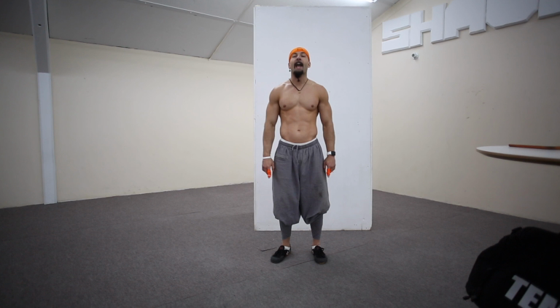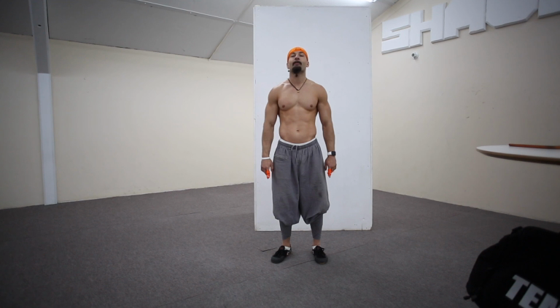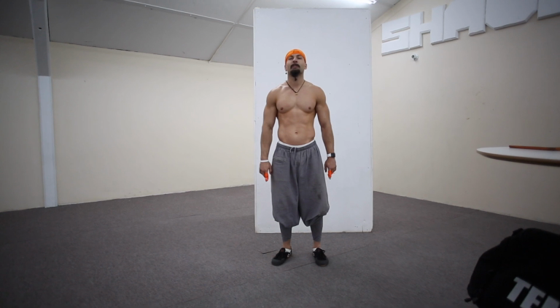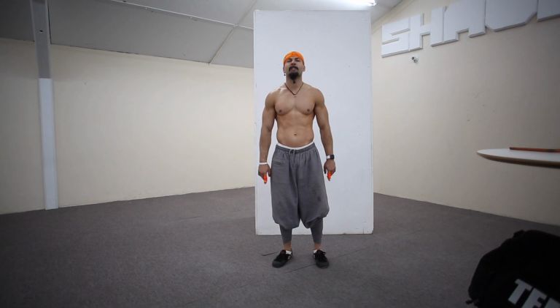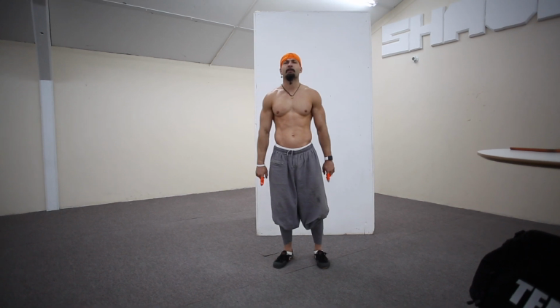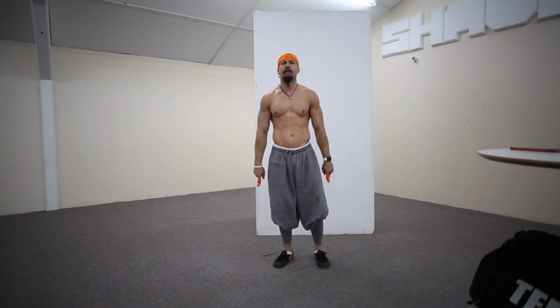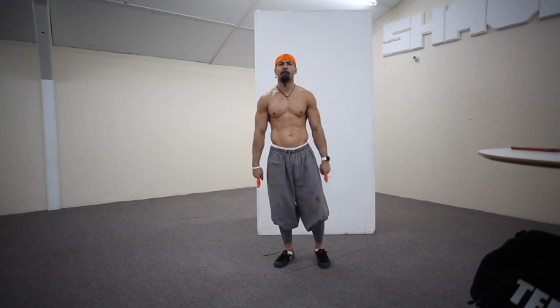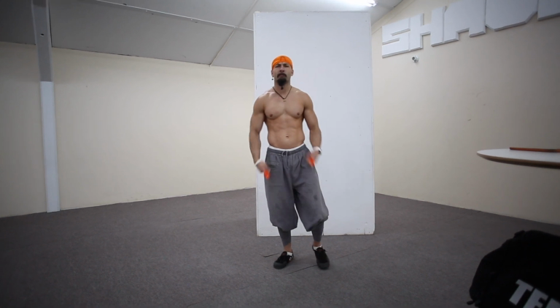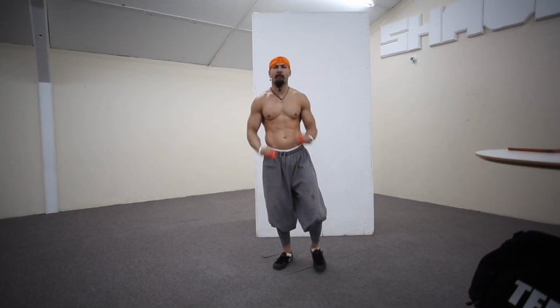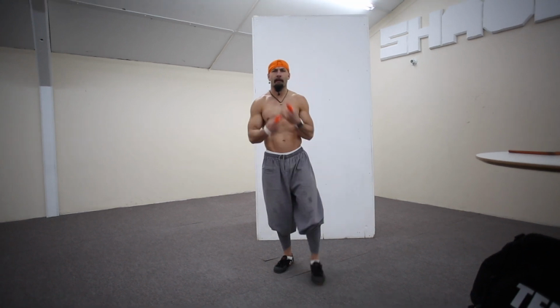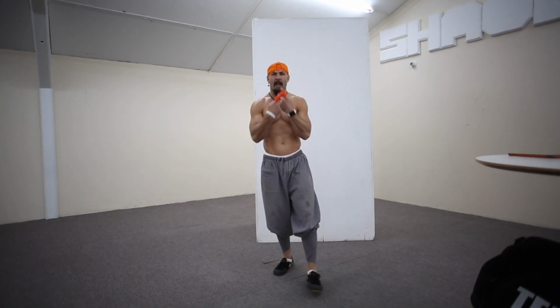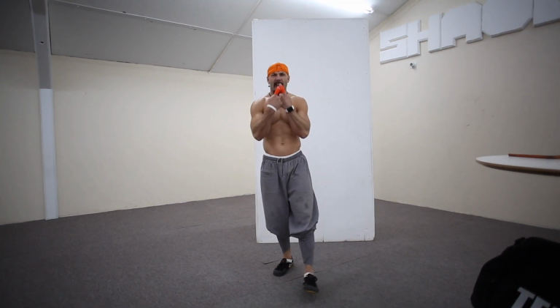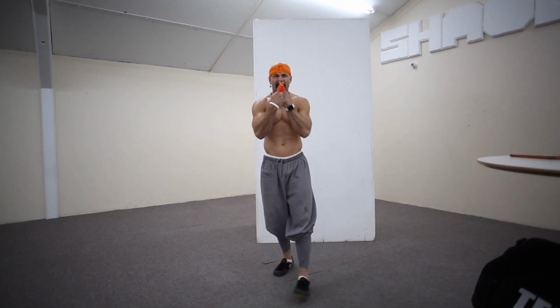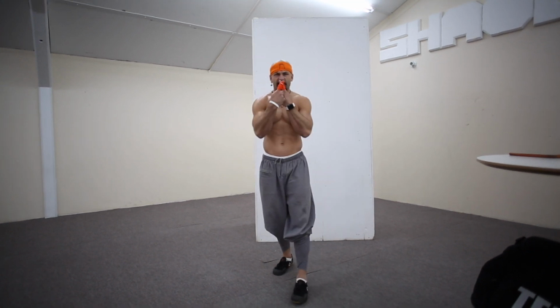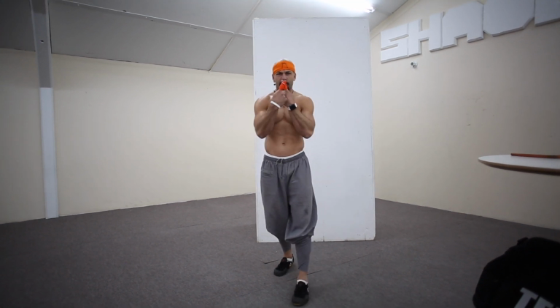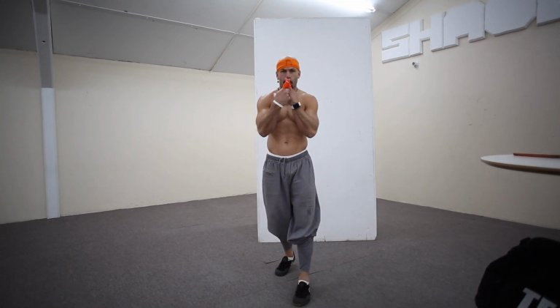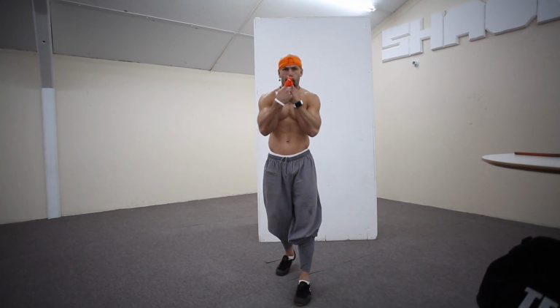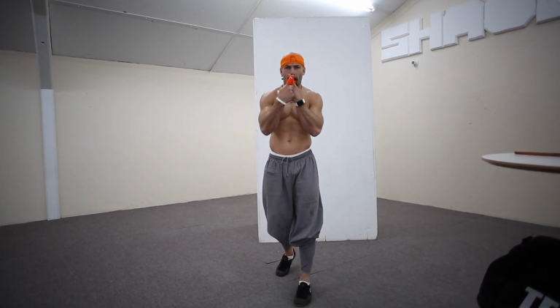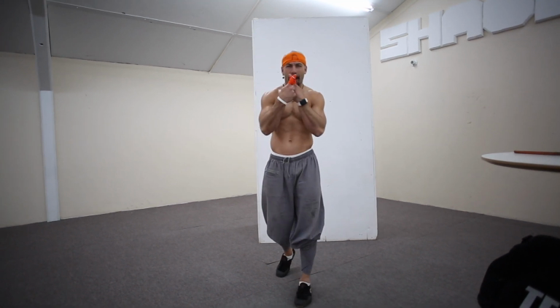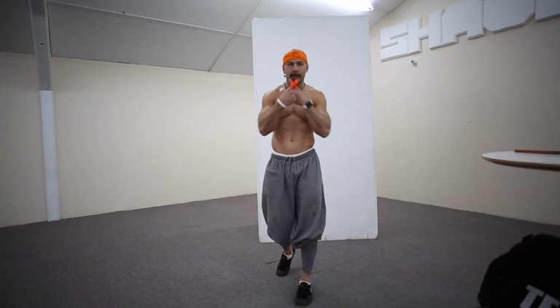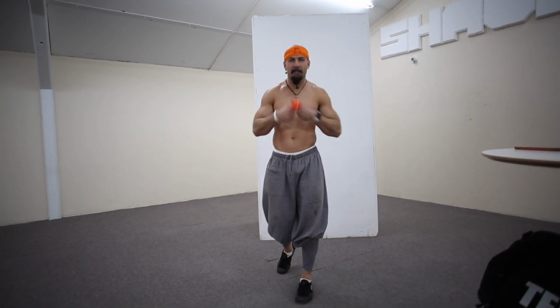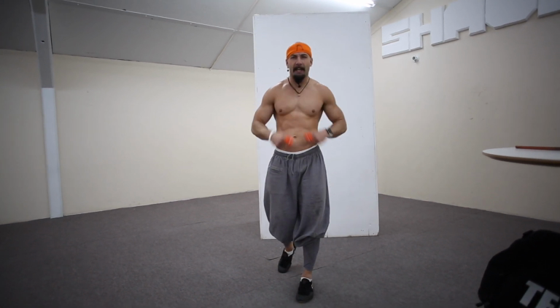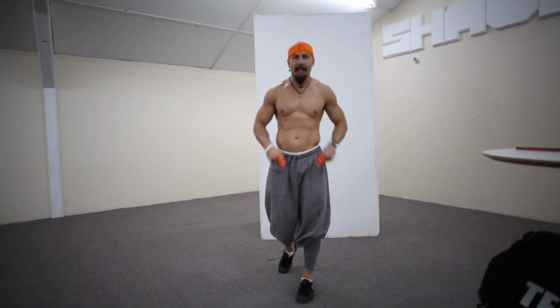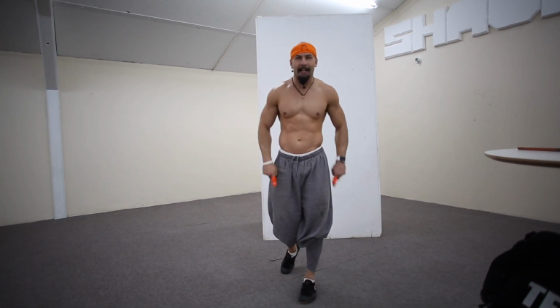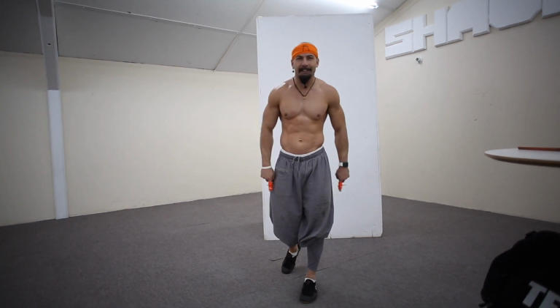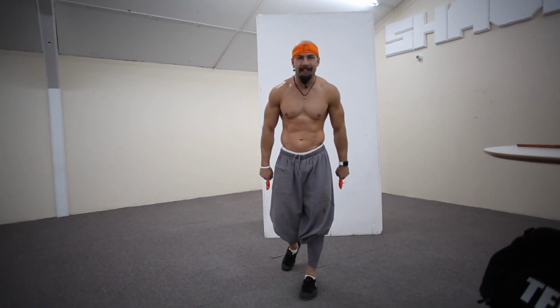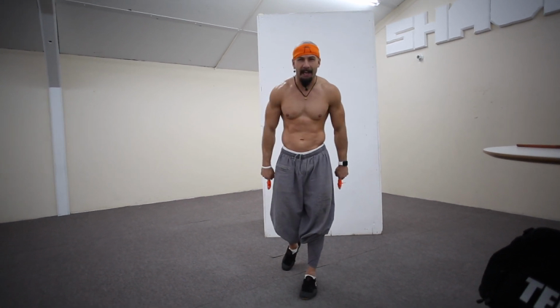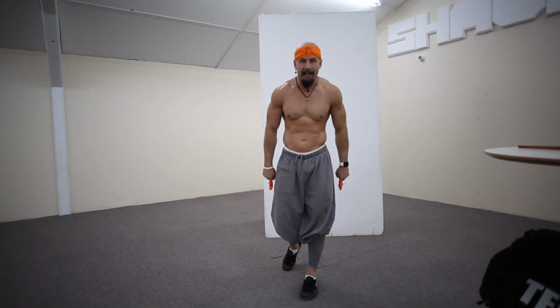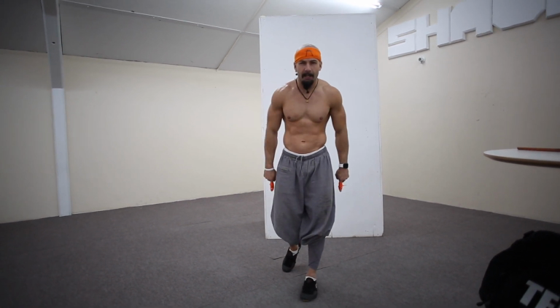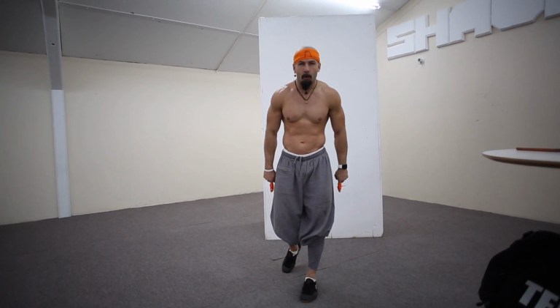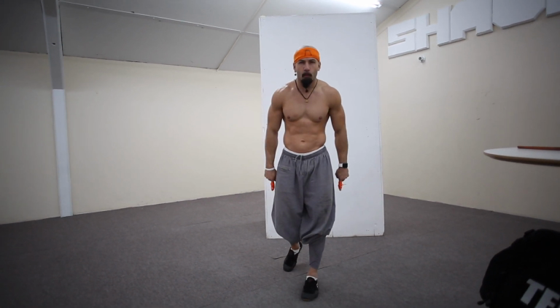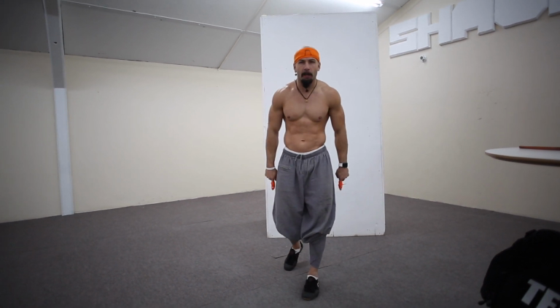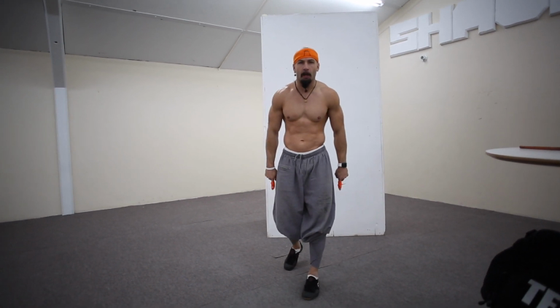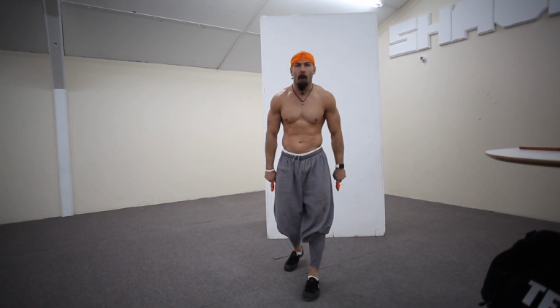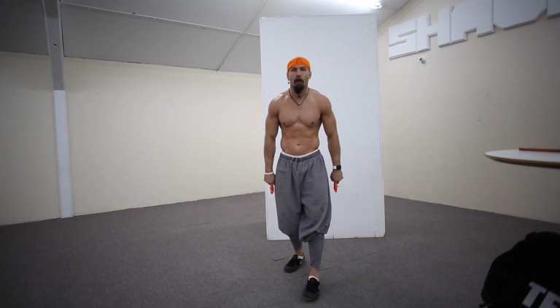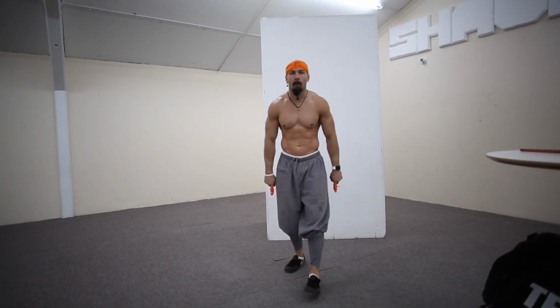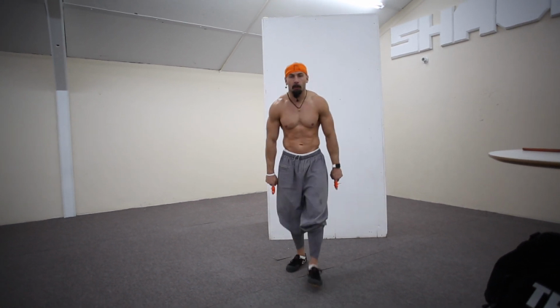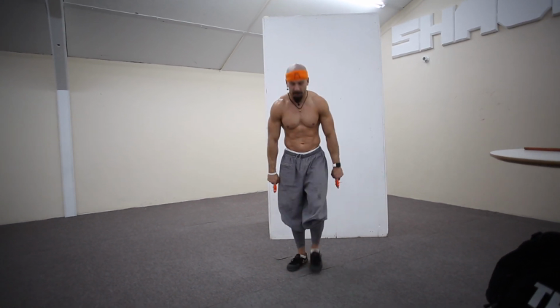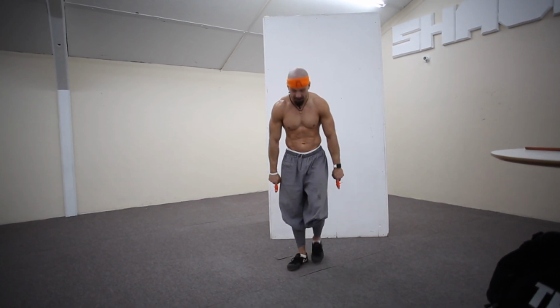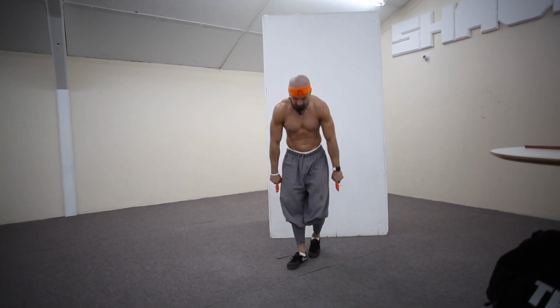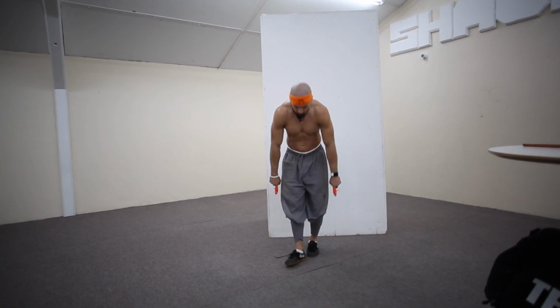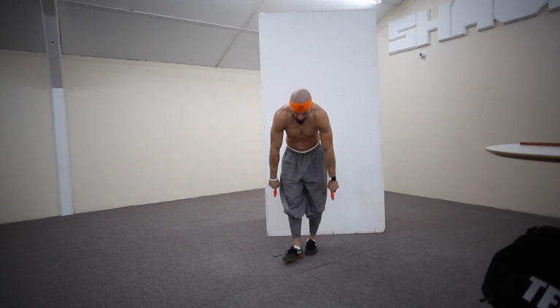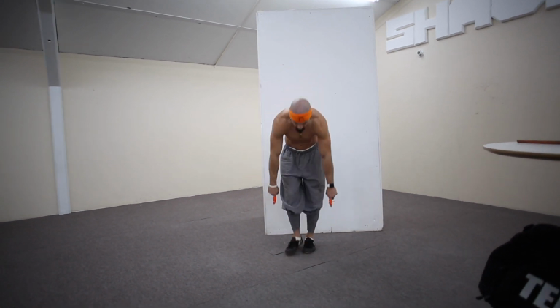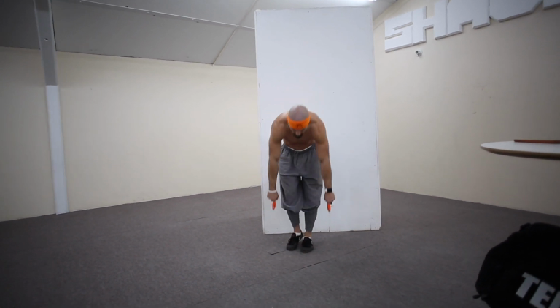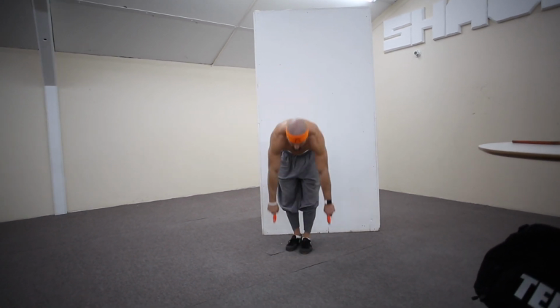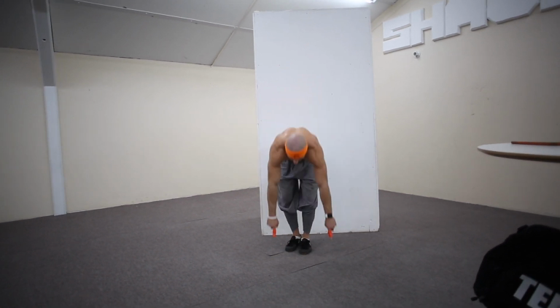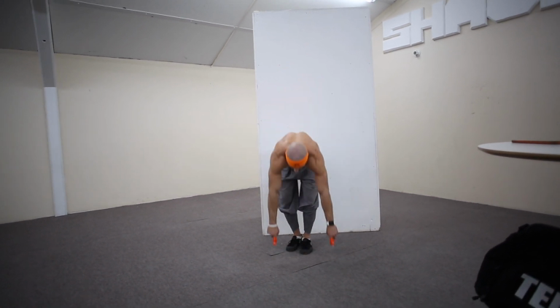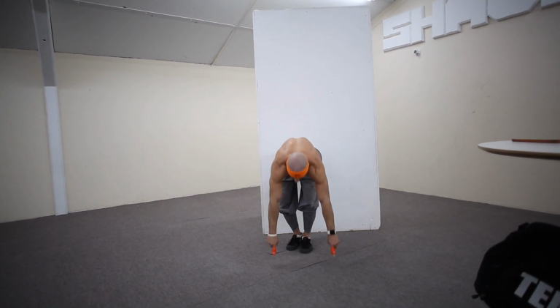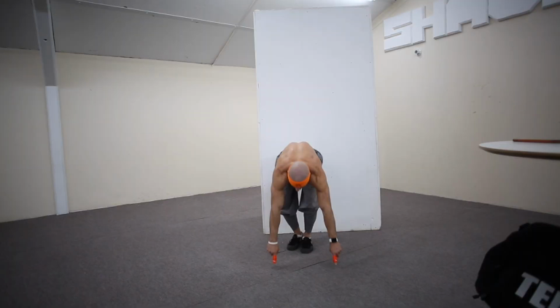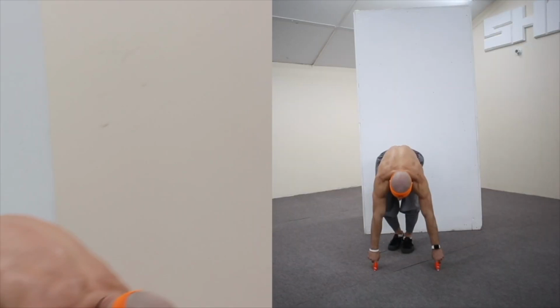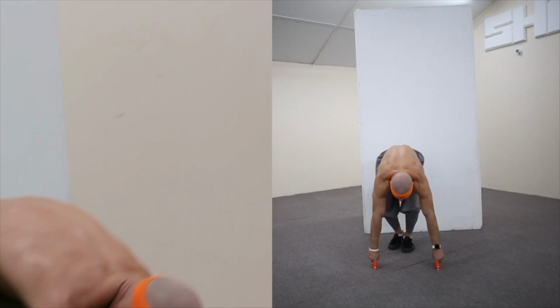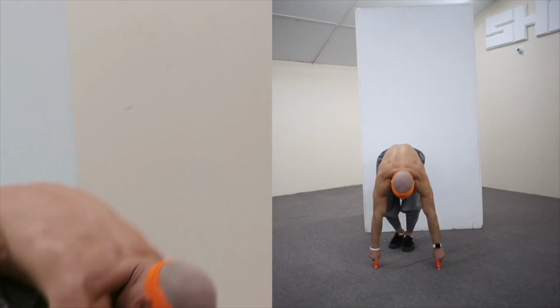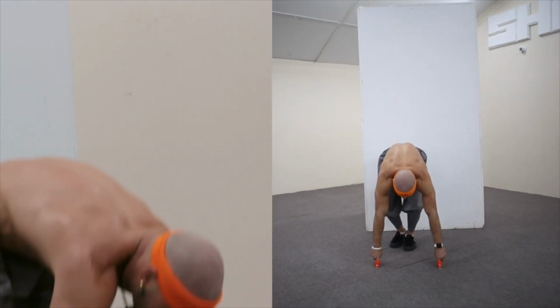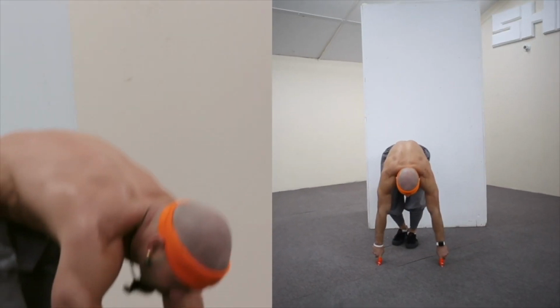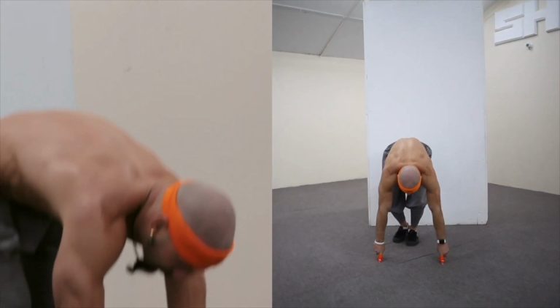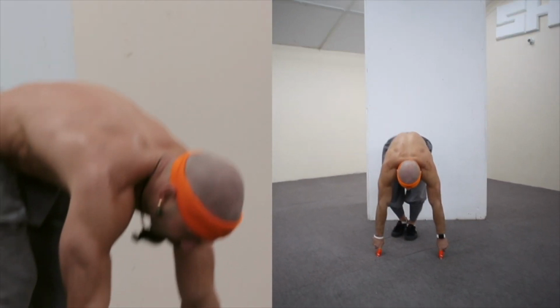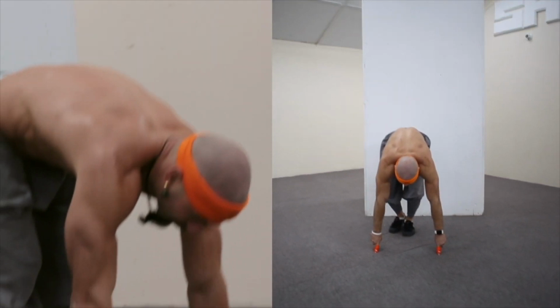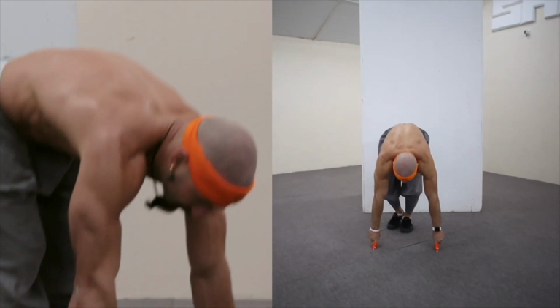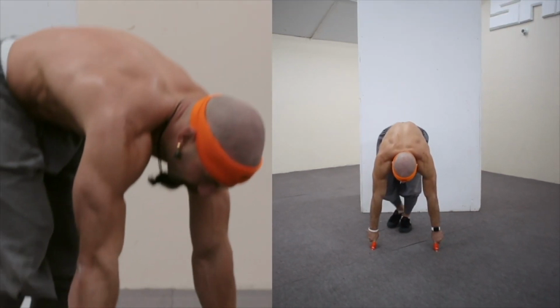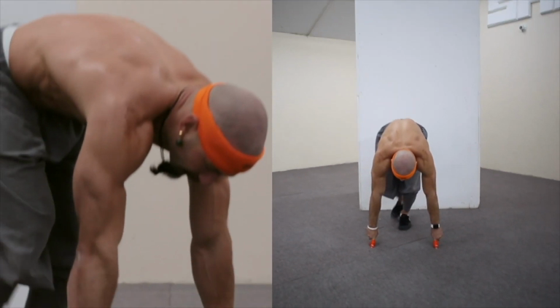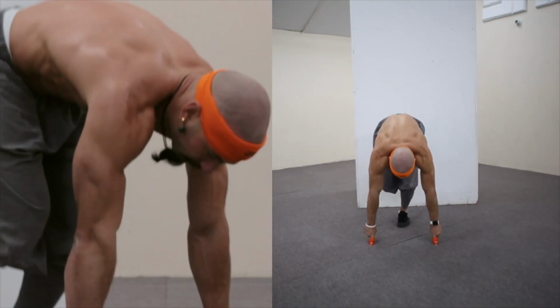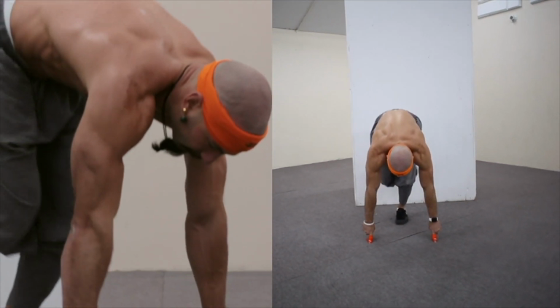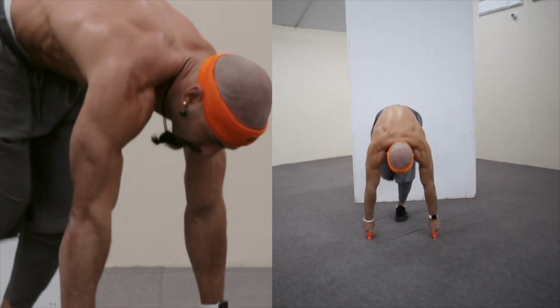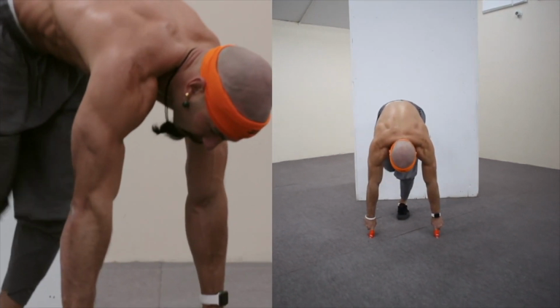Hey, what's up Temple Fam? It's your boy MJ and today we're gonna unlock the secrets of the Iron Finger Tell Loop.